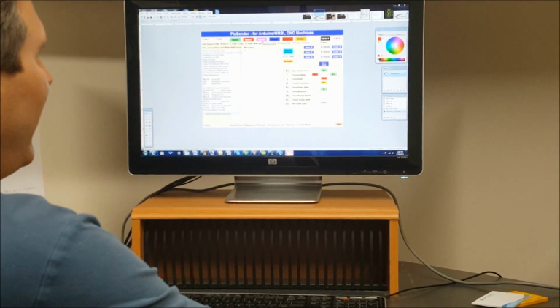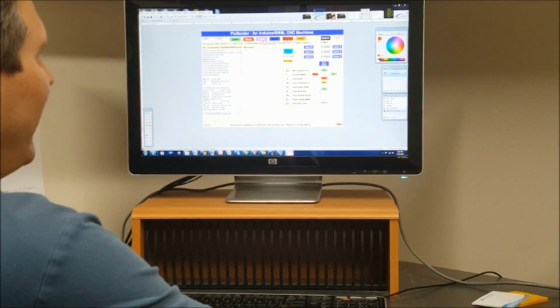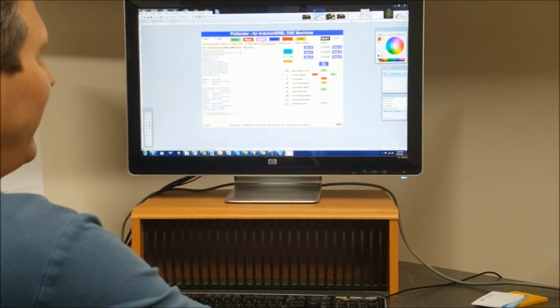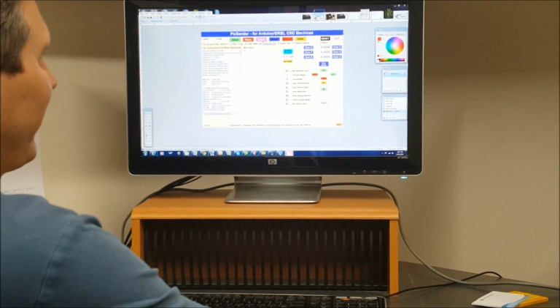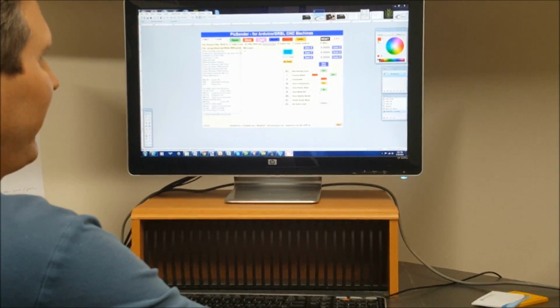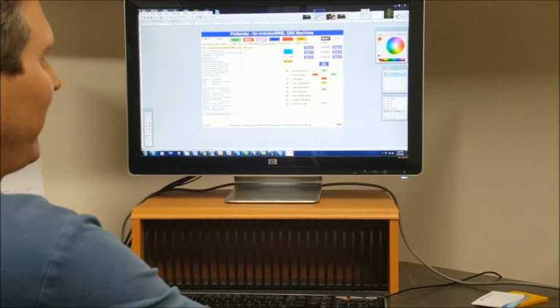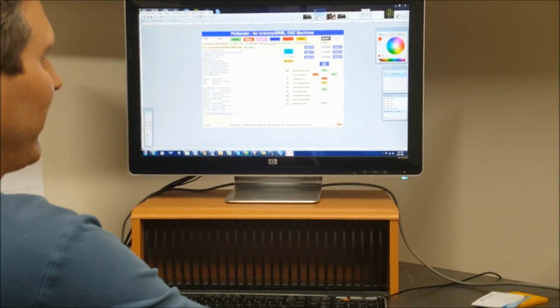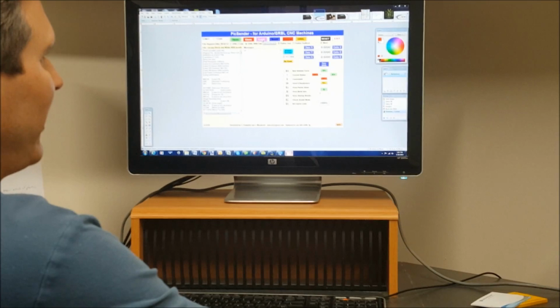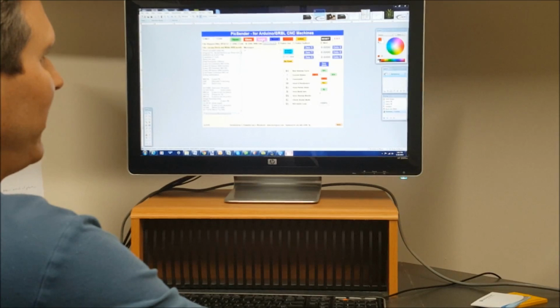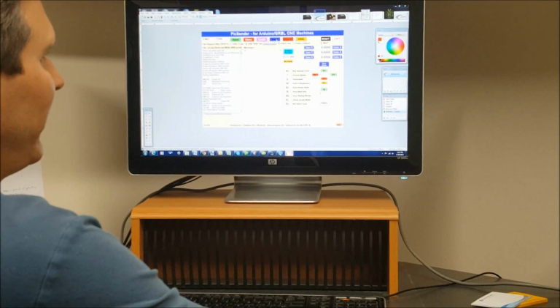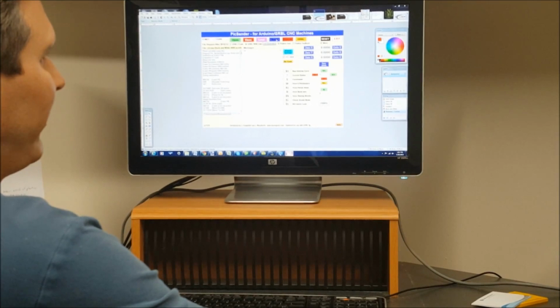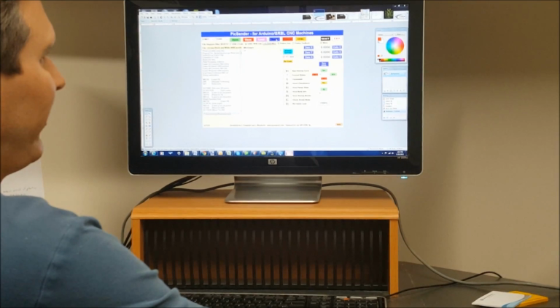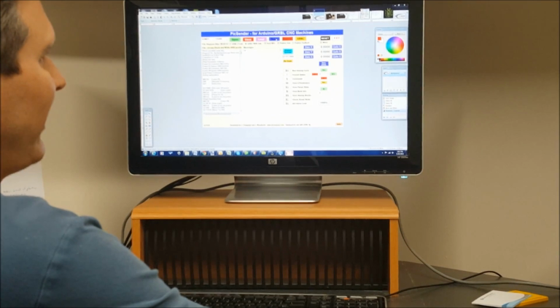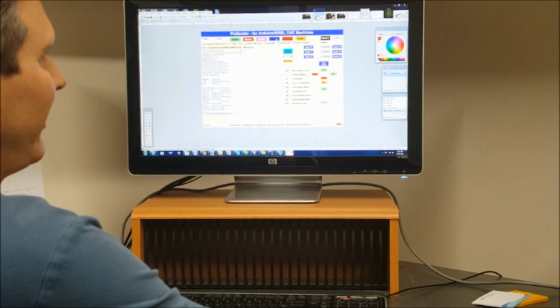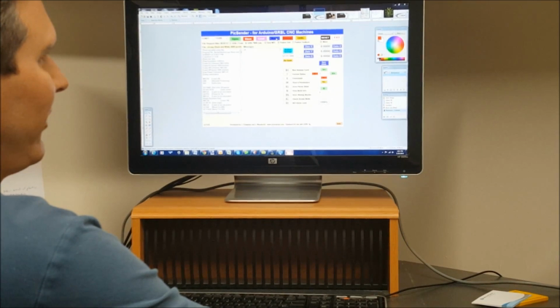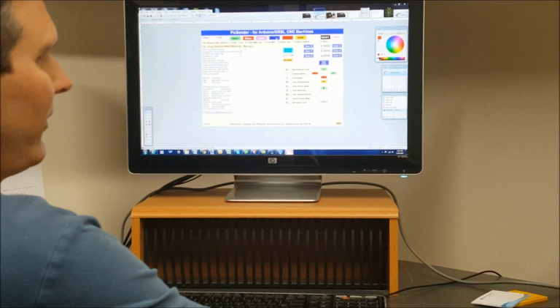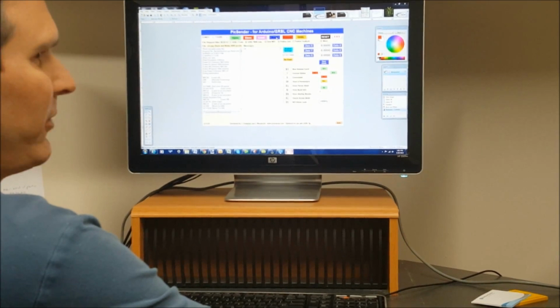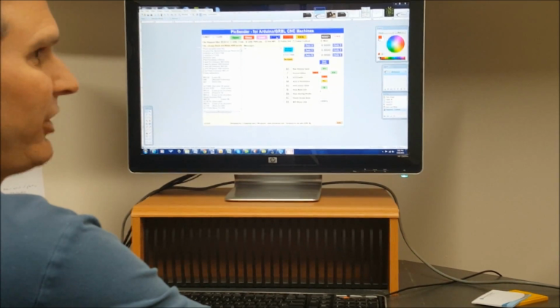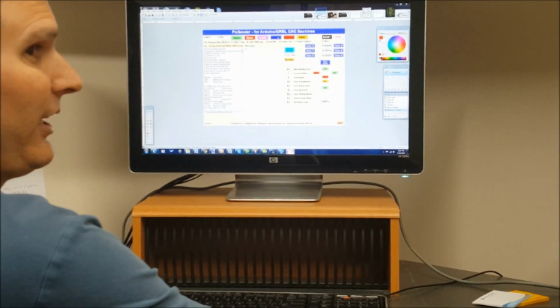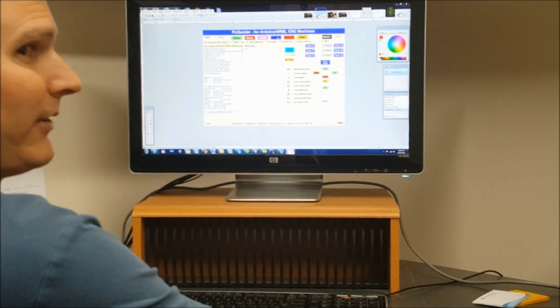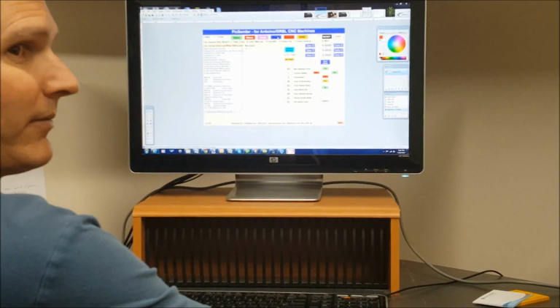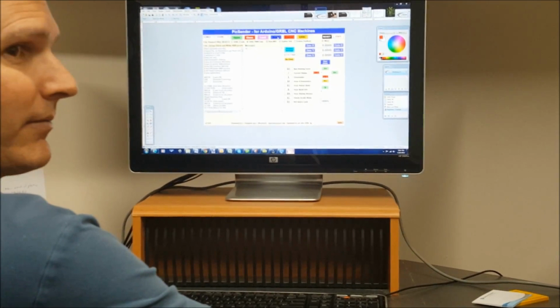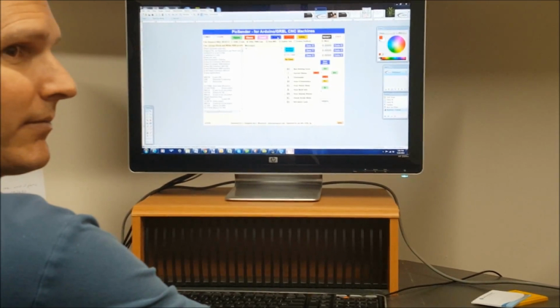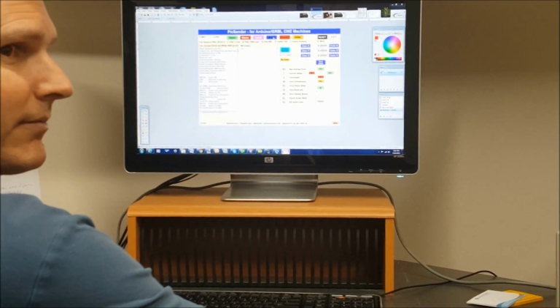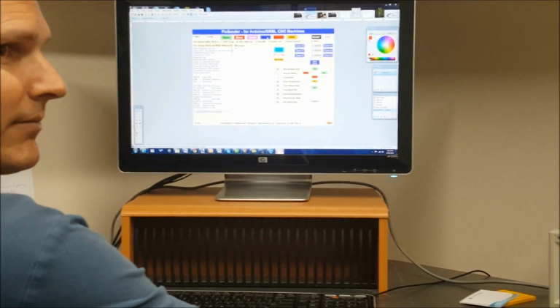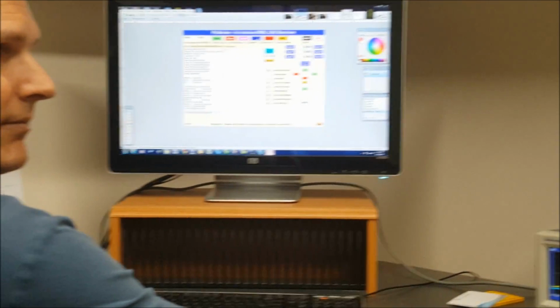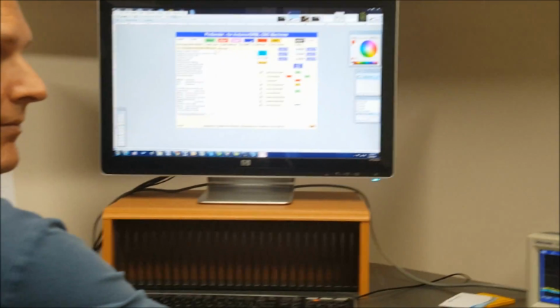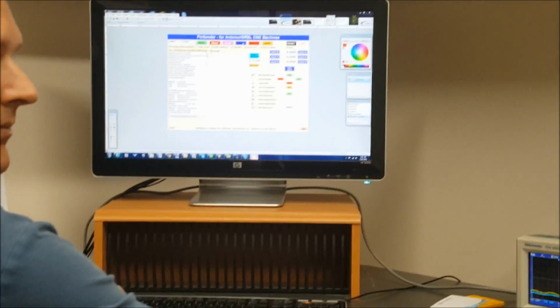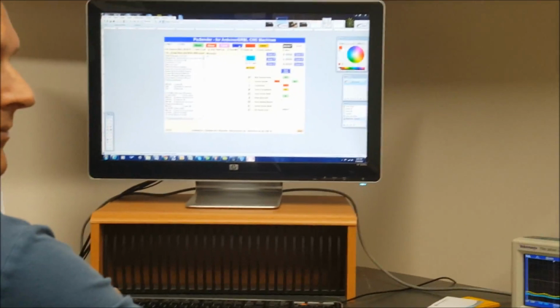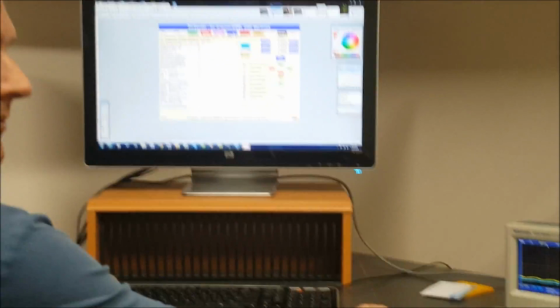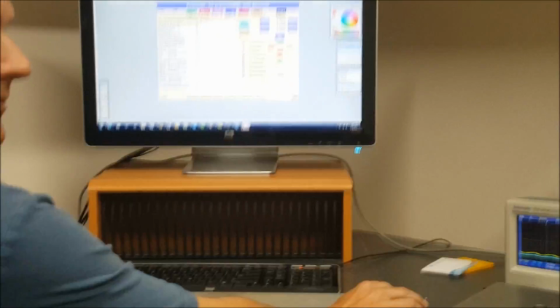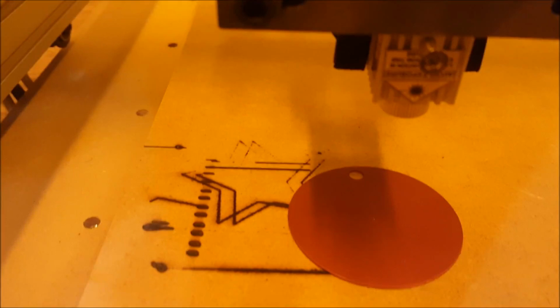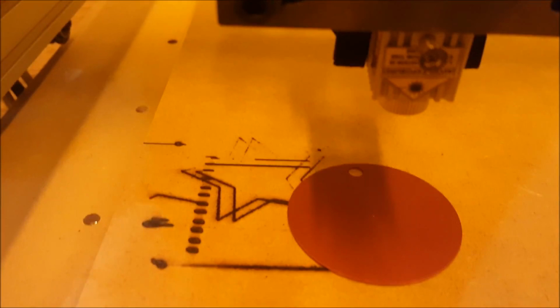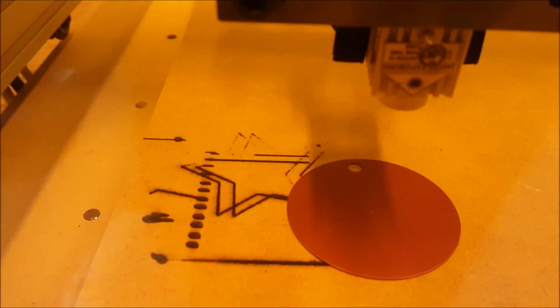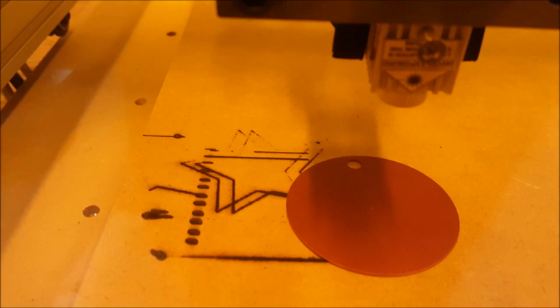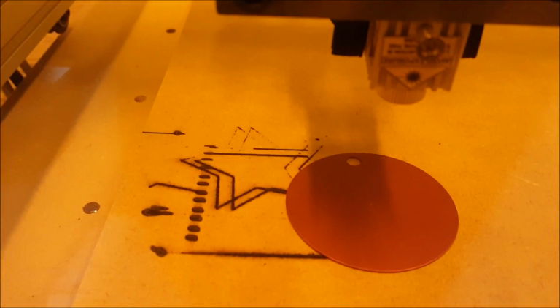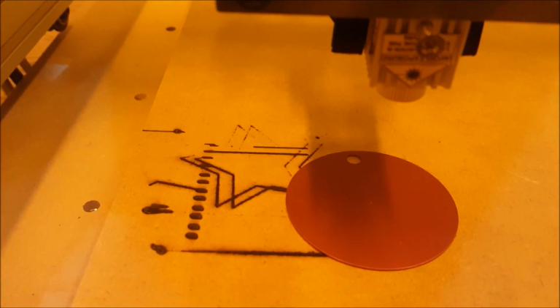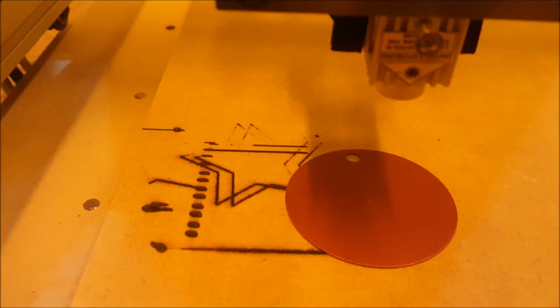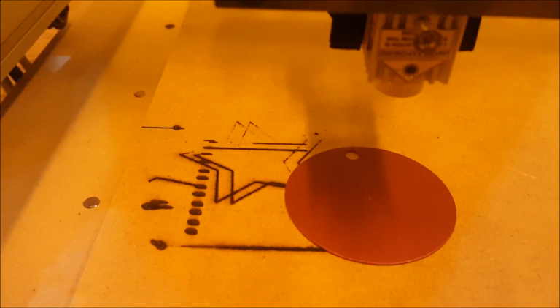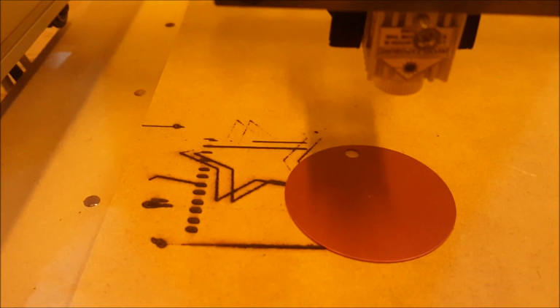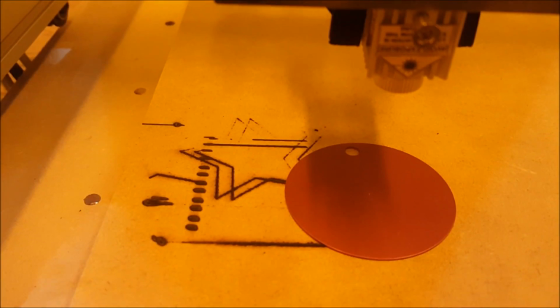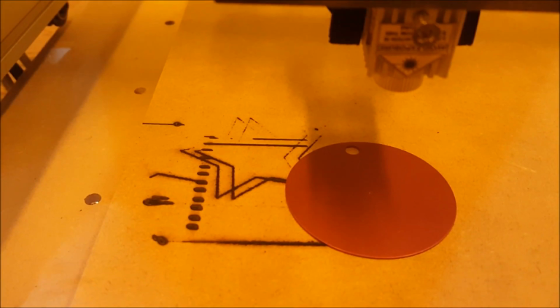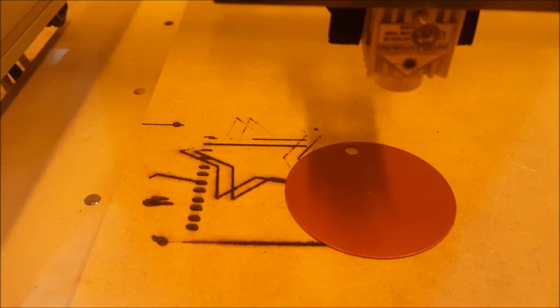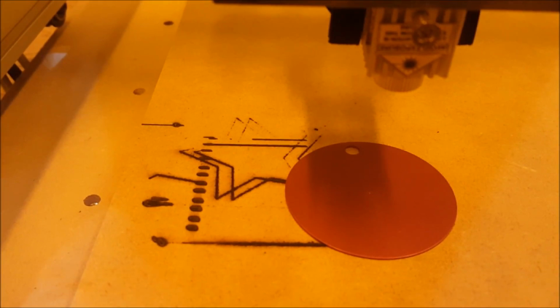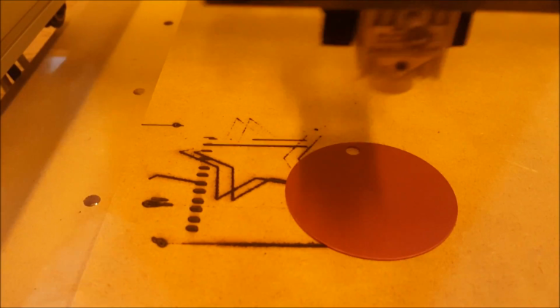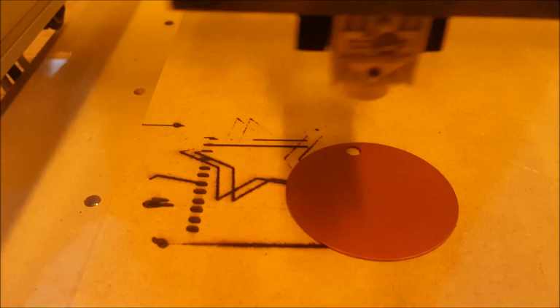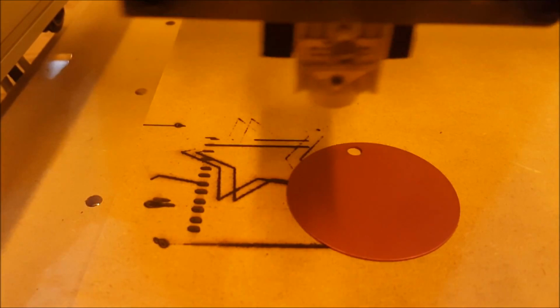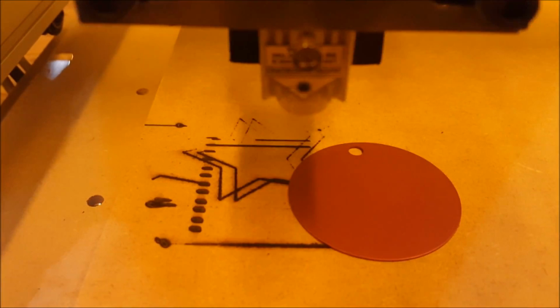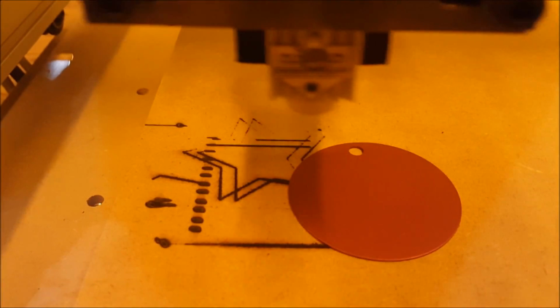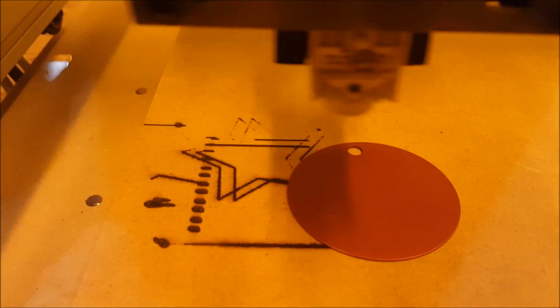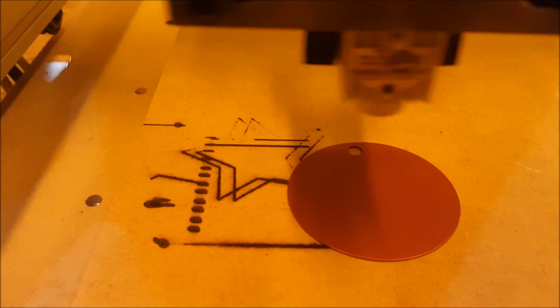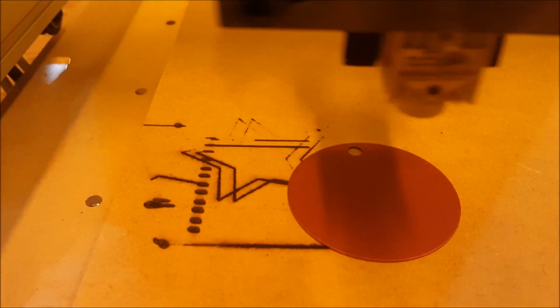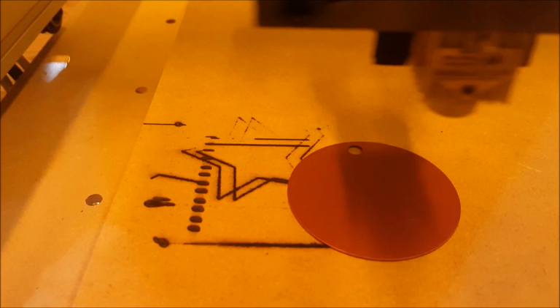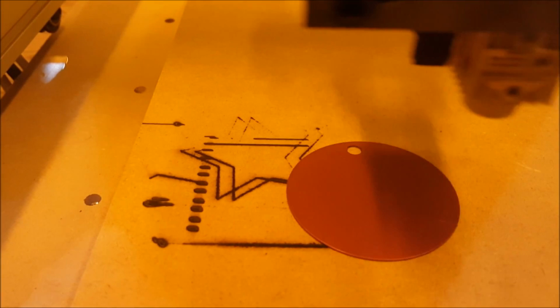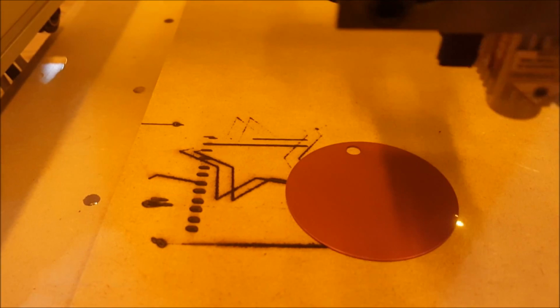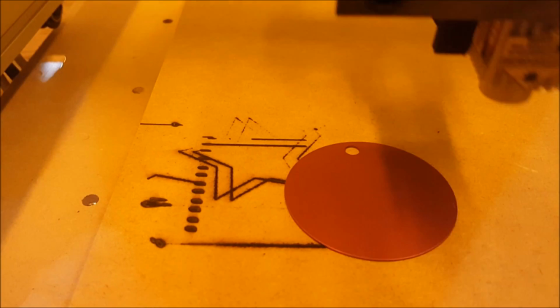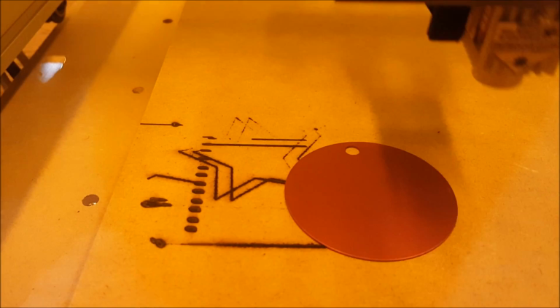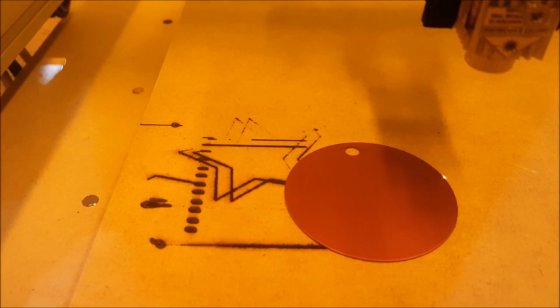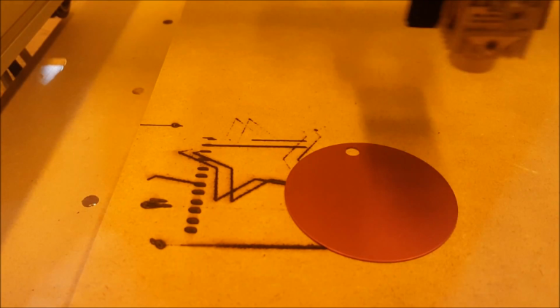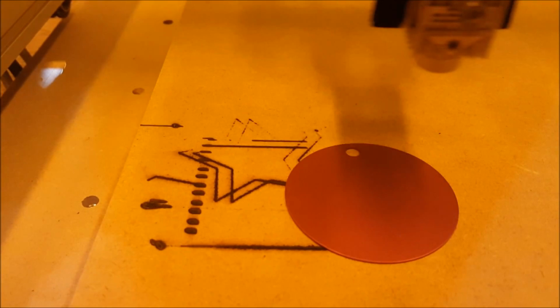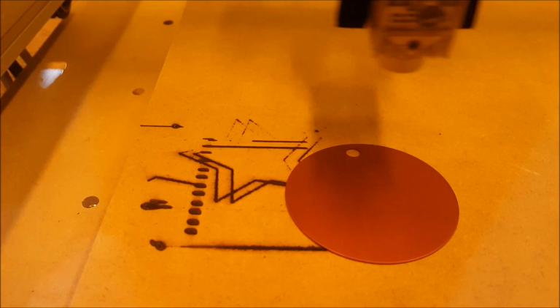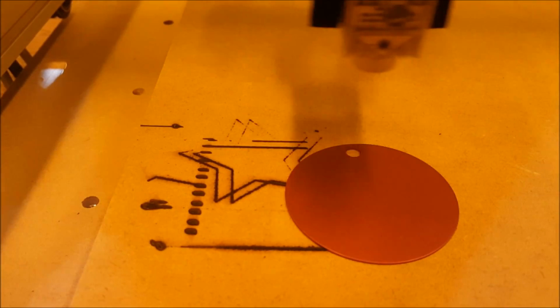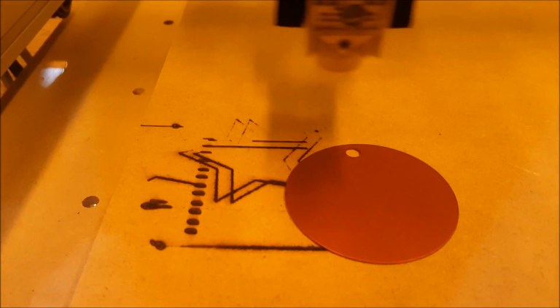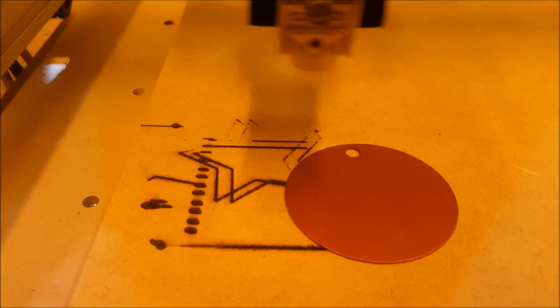The next thing we're going to do is send it to the machine. So it's centered right now, and it's going to draw a little outline.